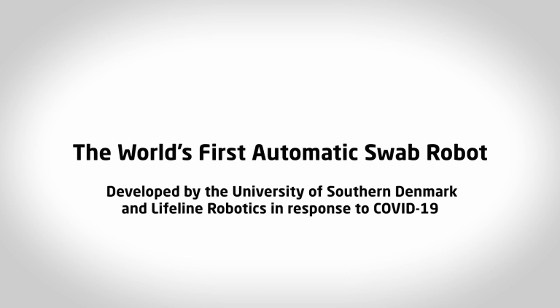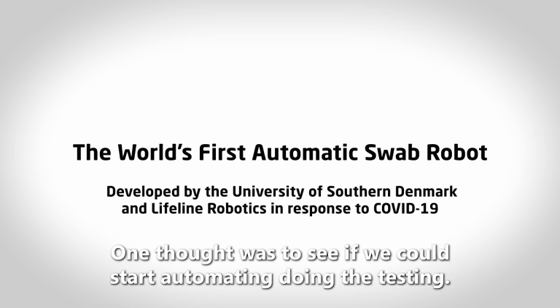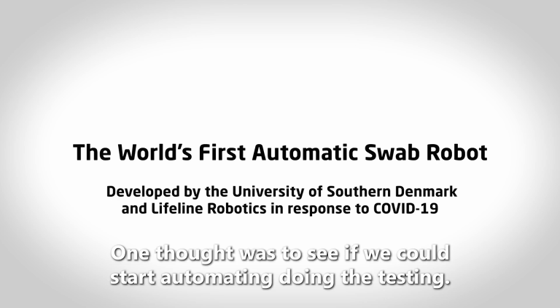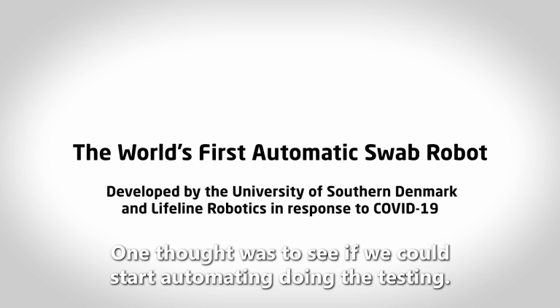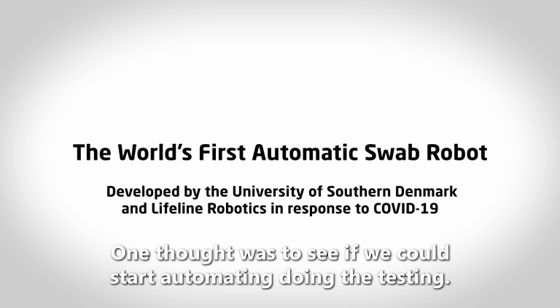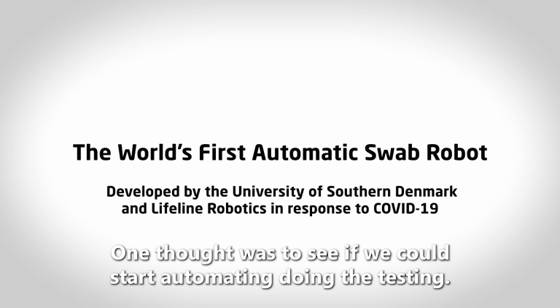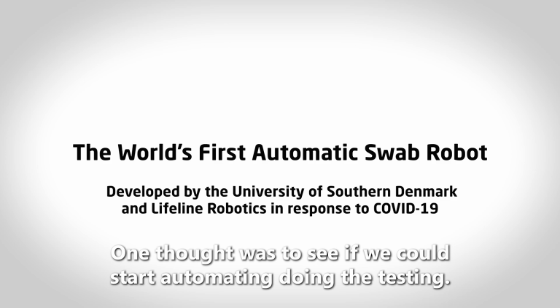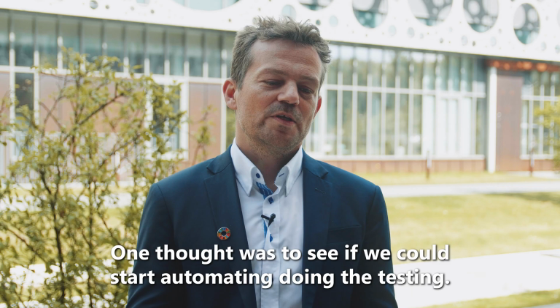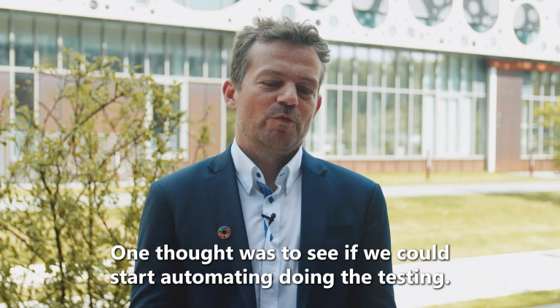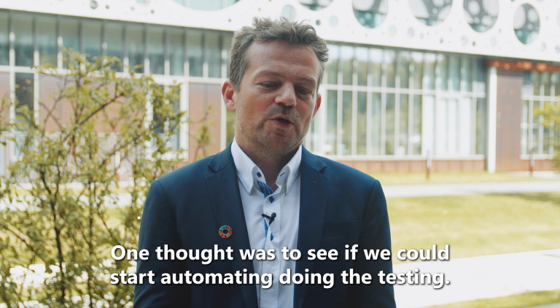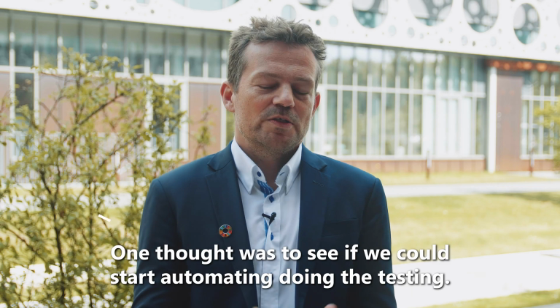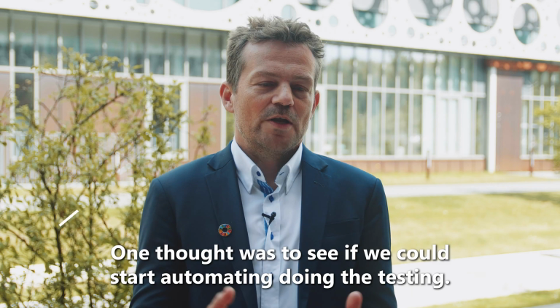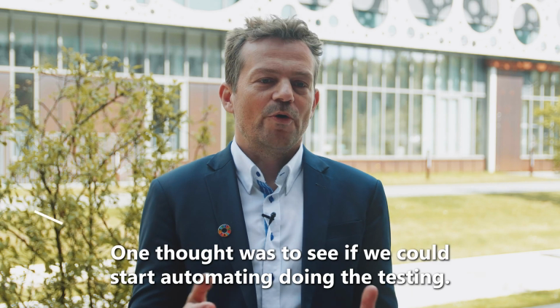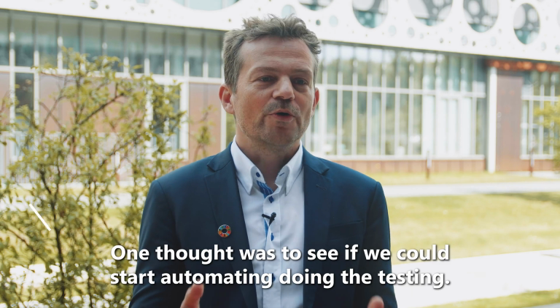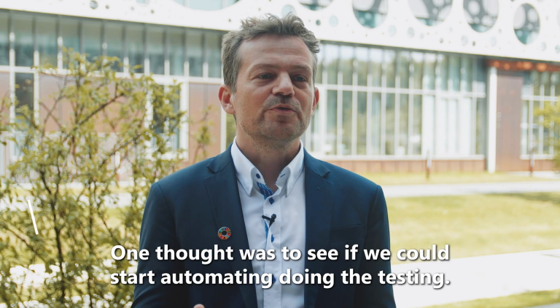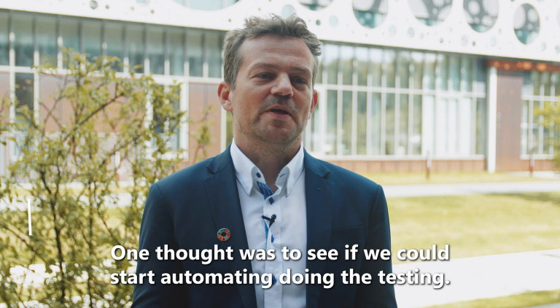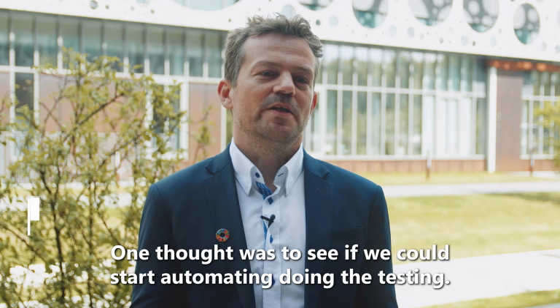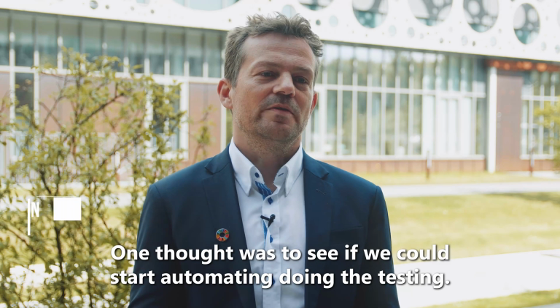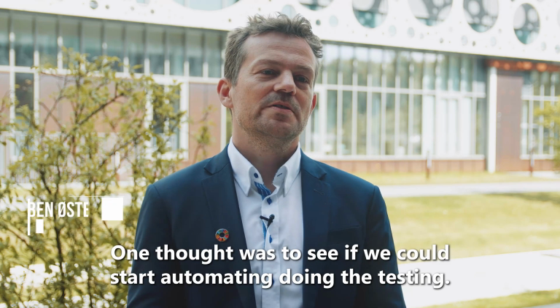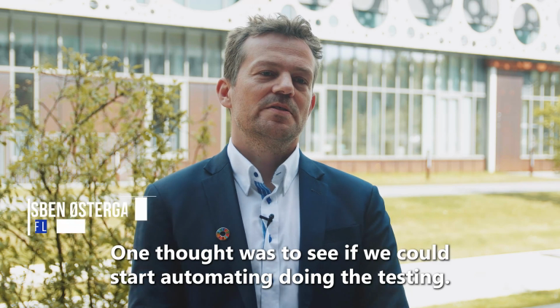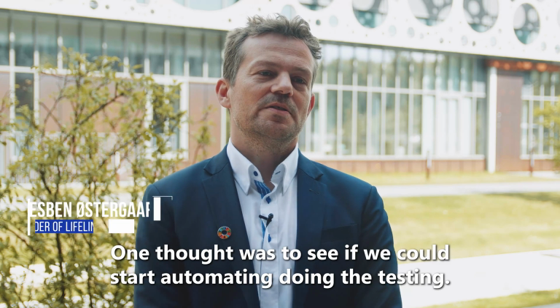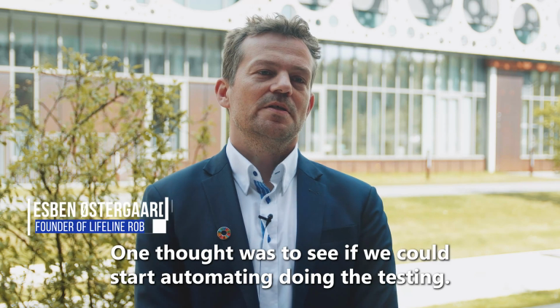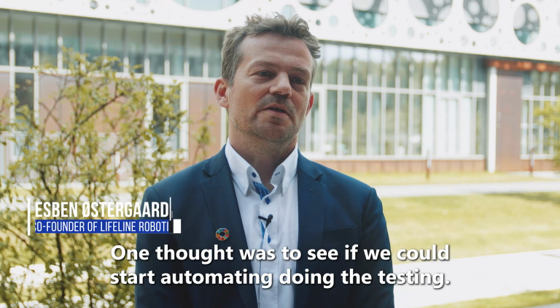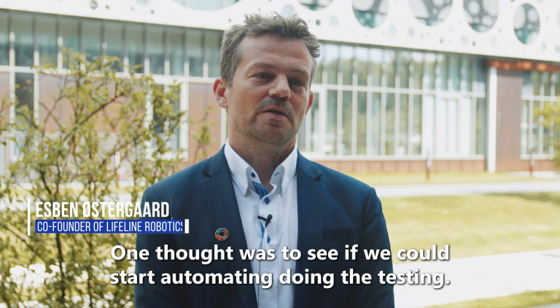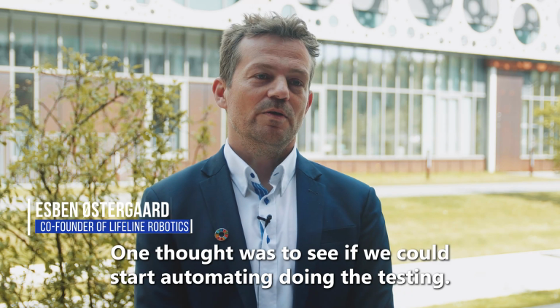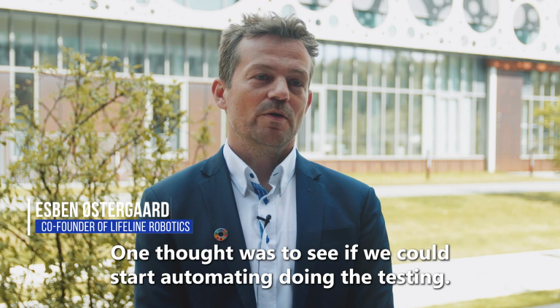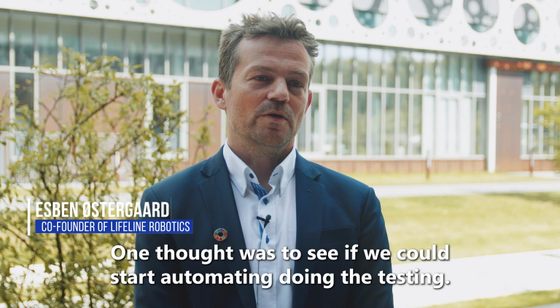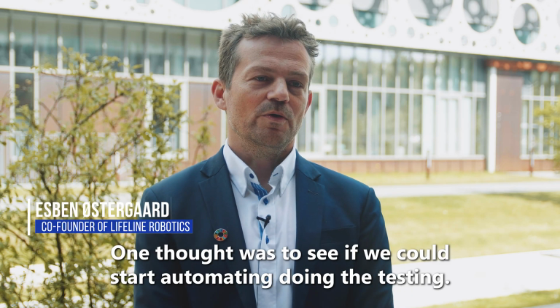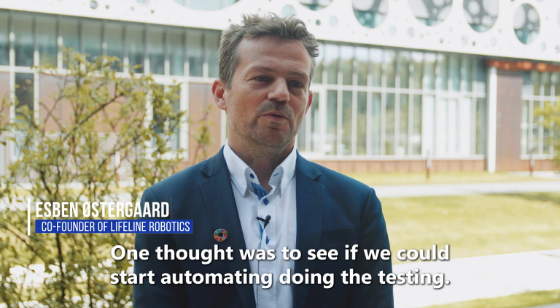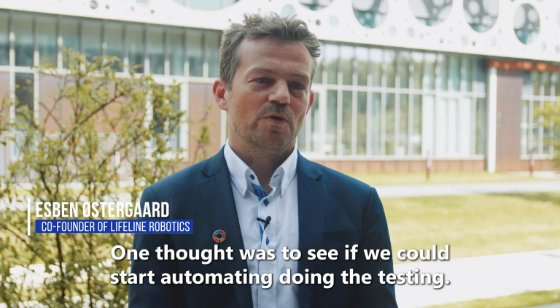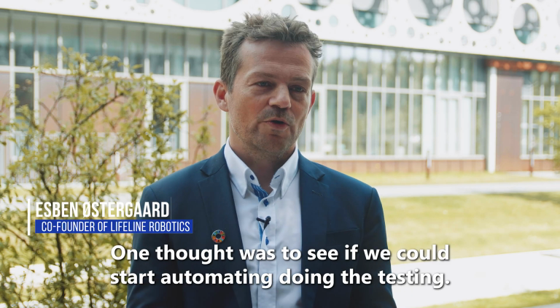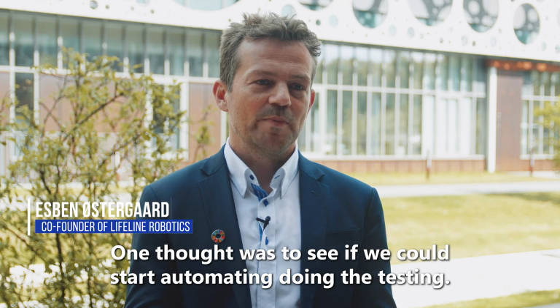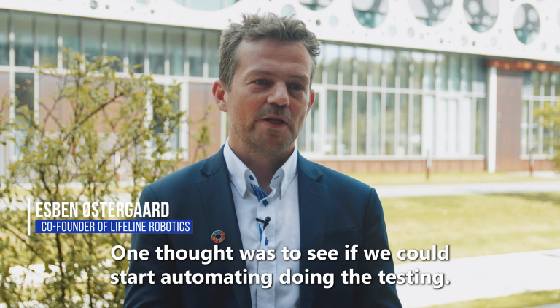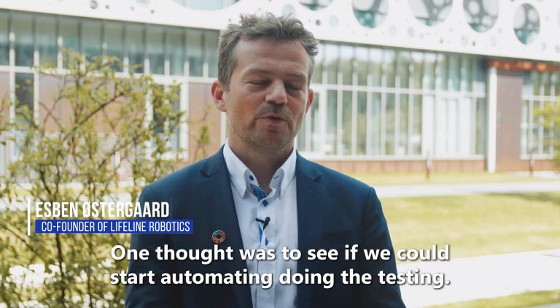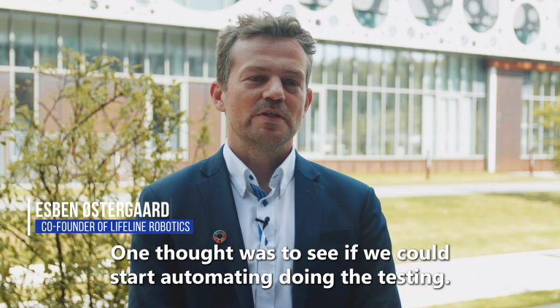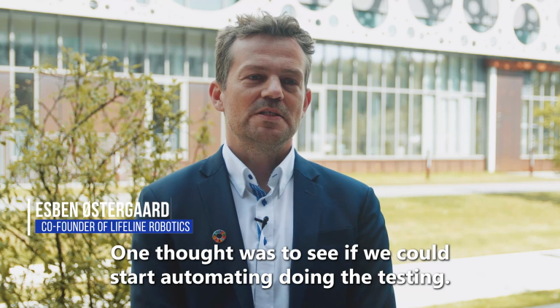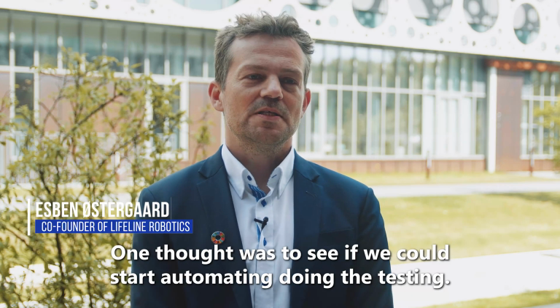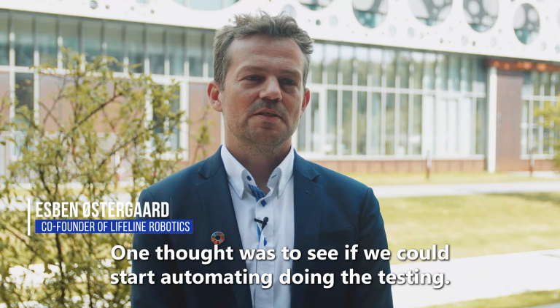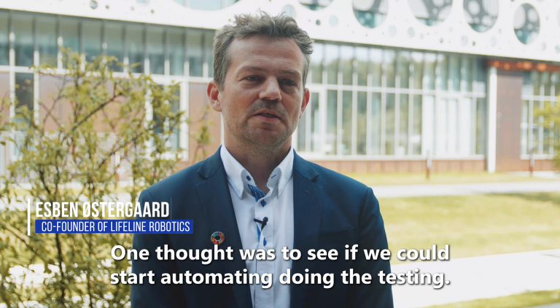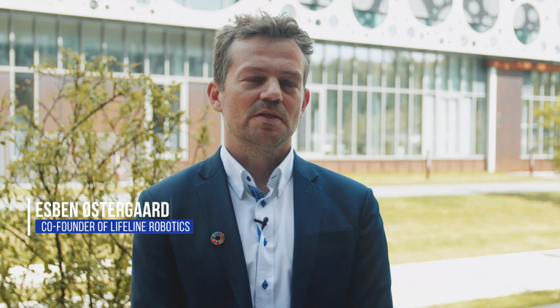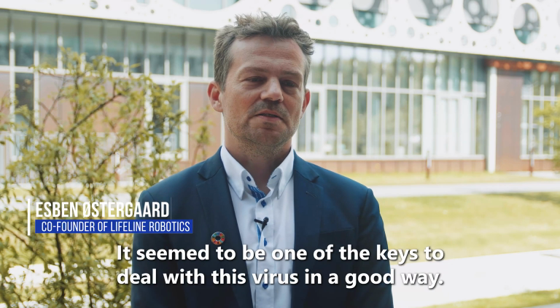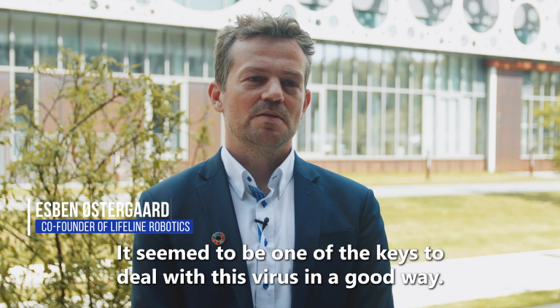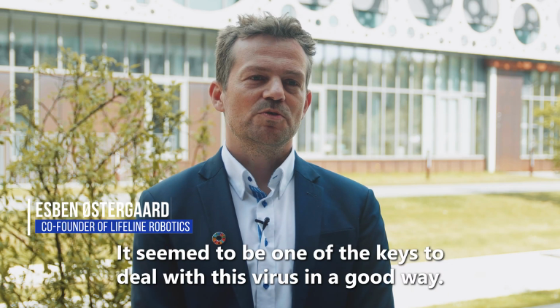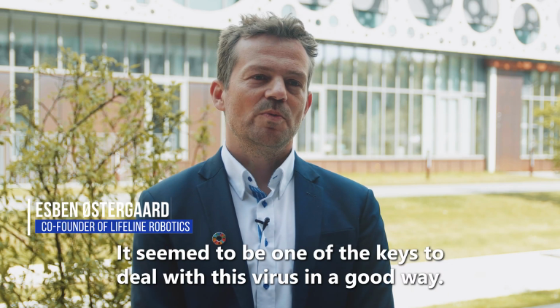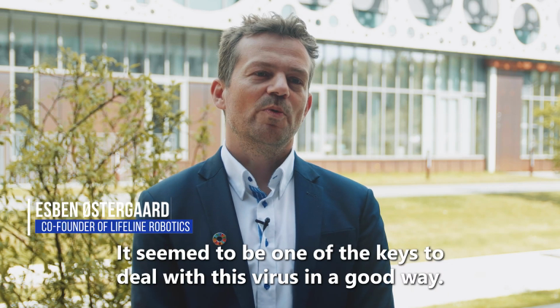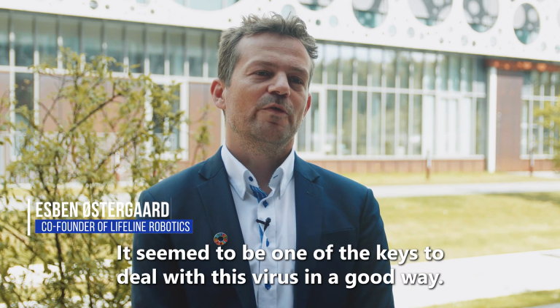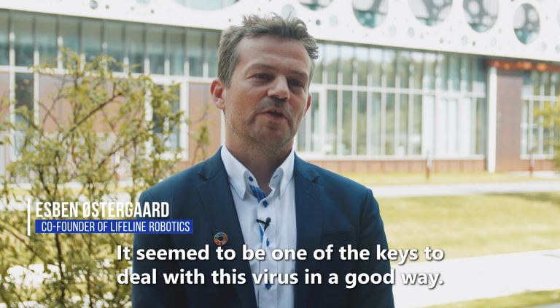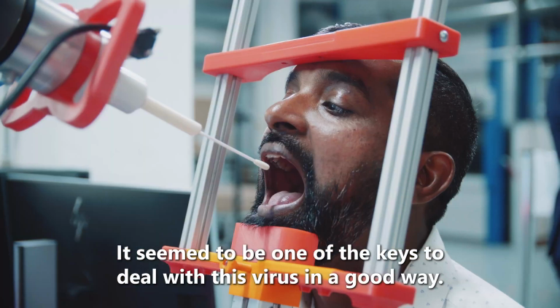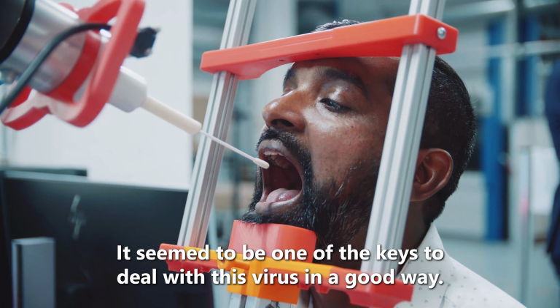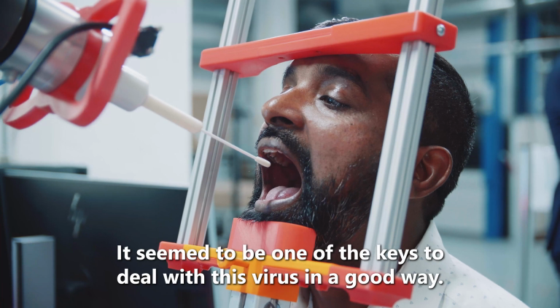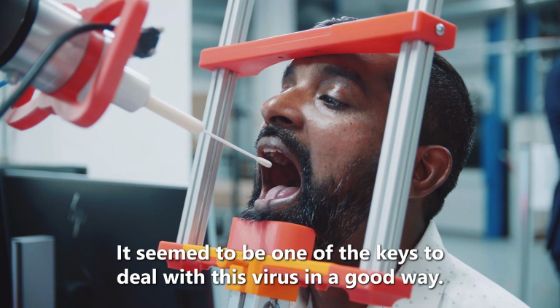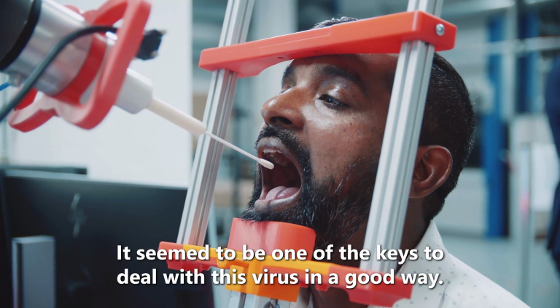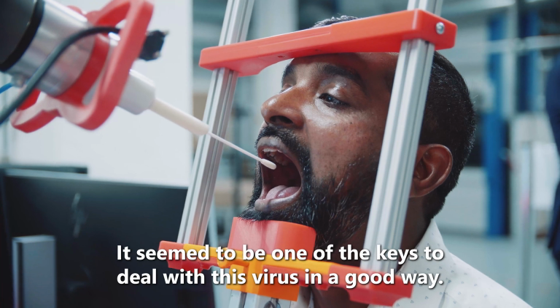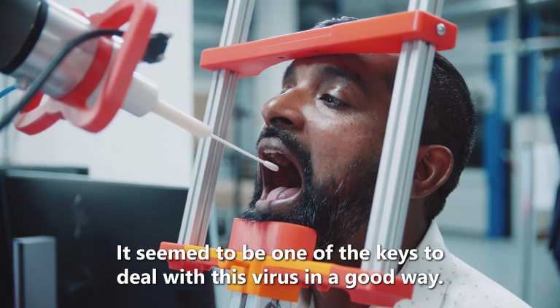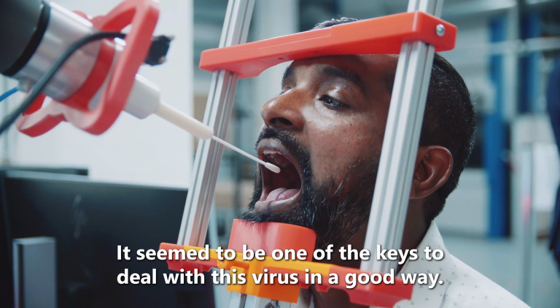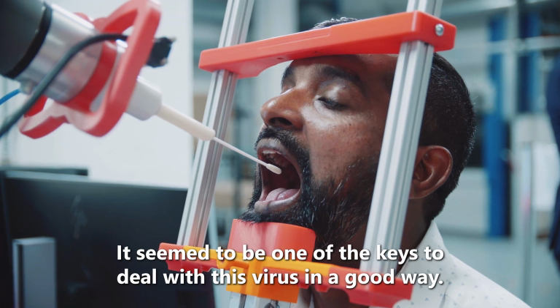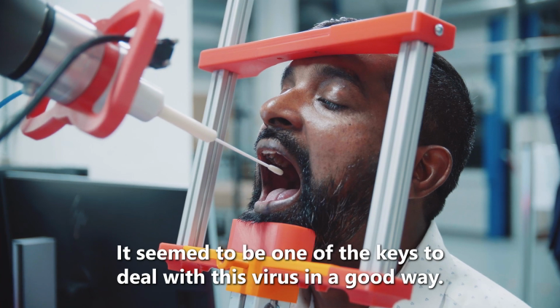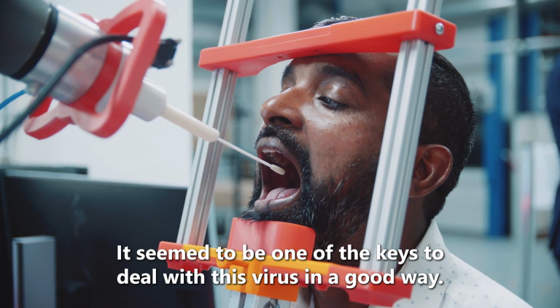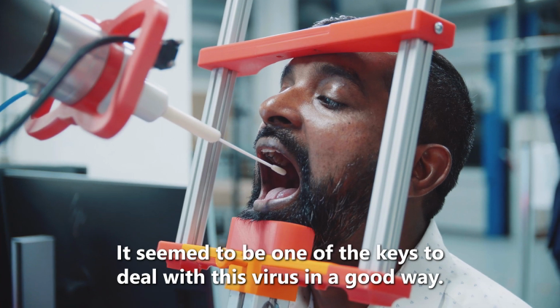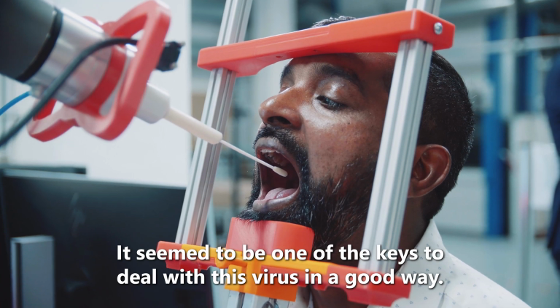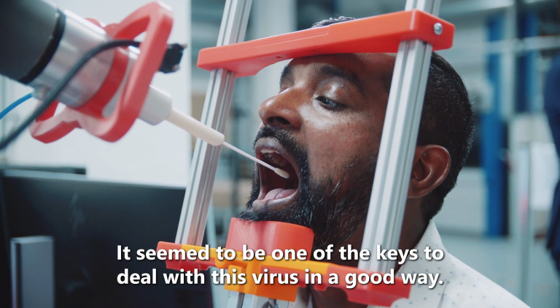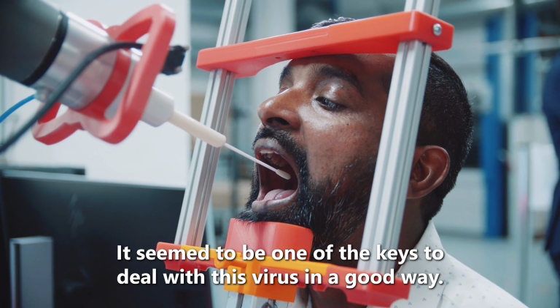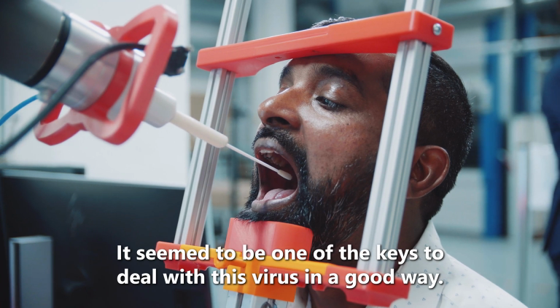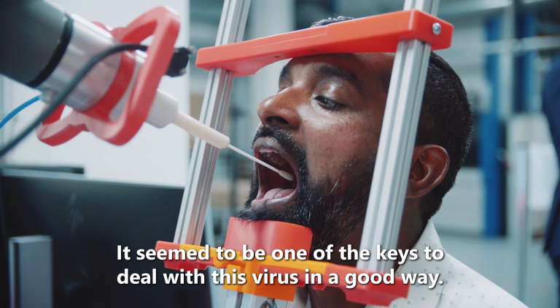One thought was if we could start automating this — automating the testing — it seemed to be one of the keys to deal with this virus in a good way.